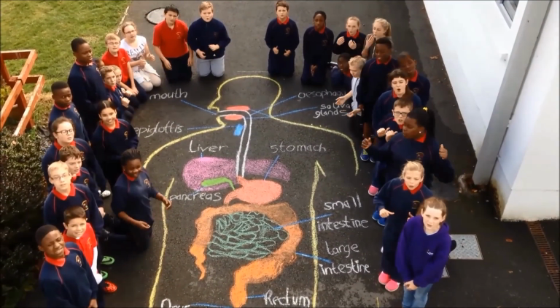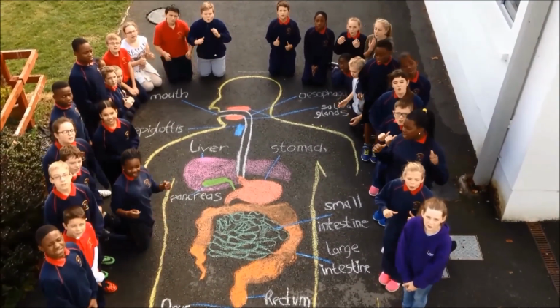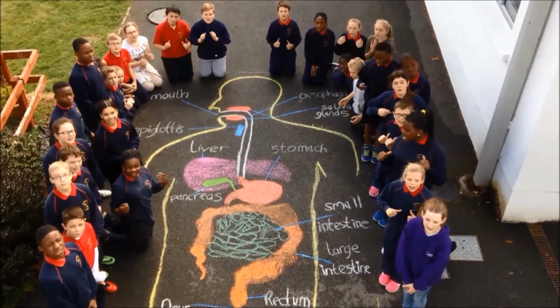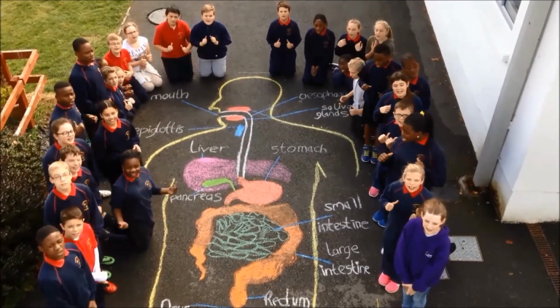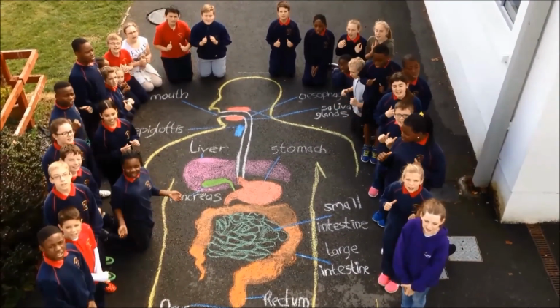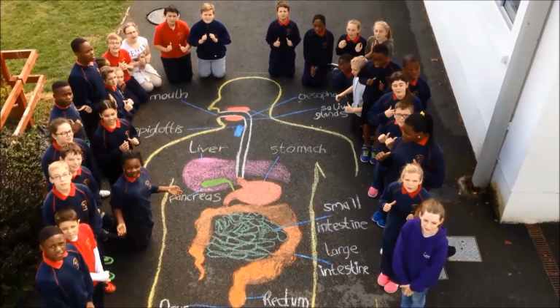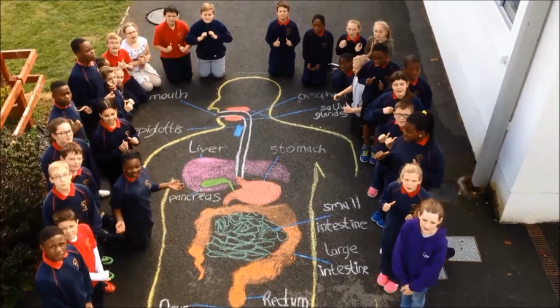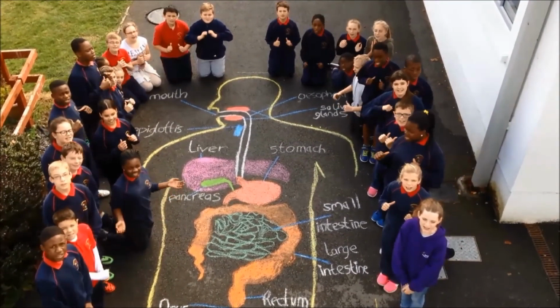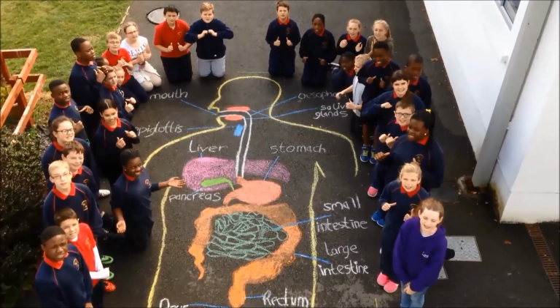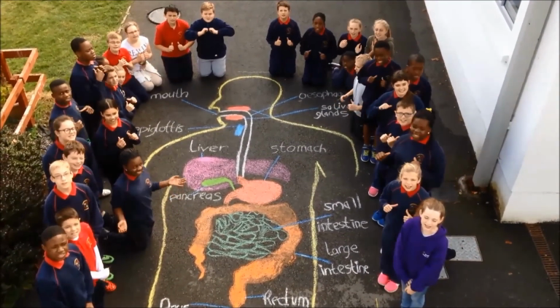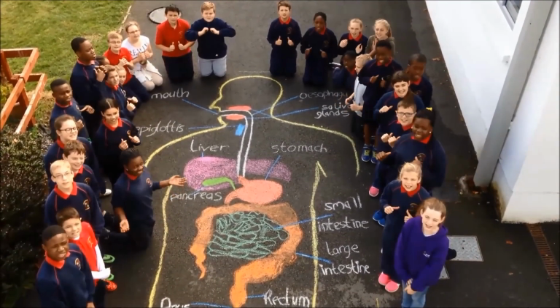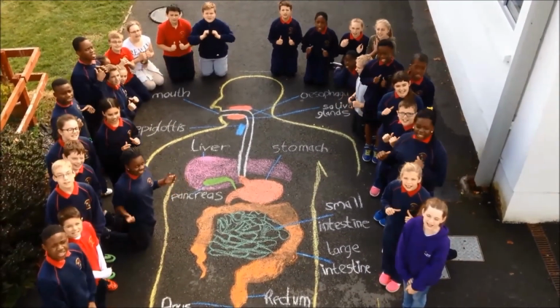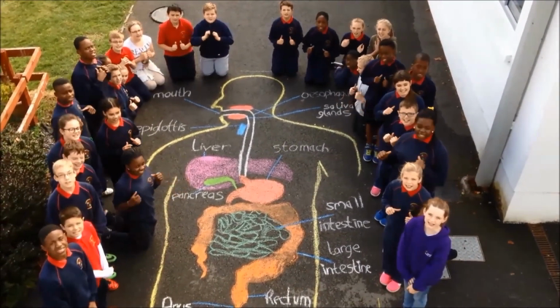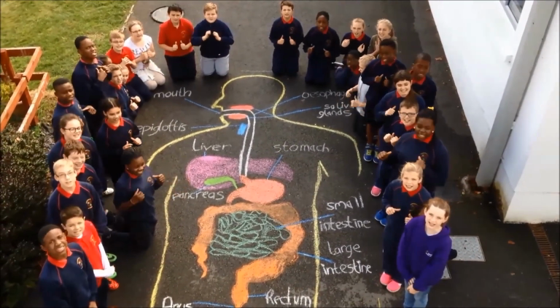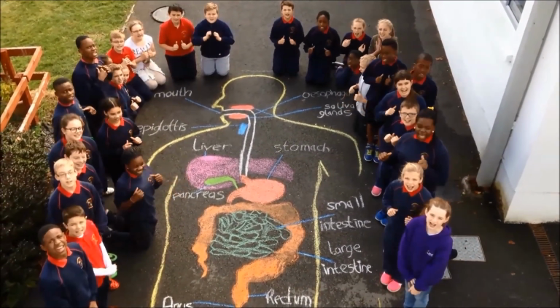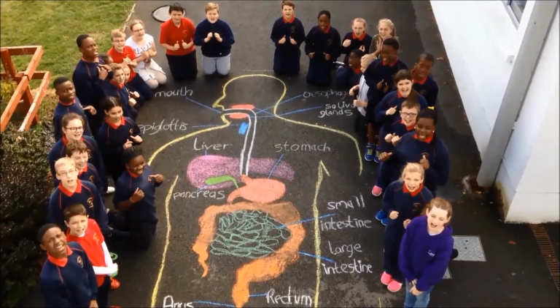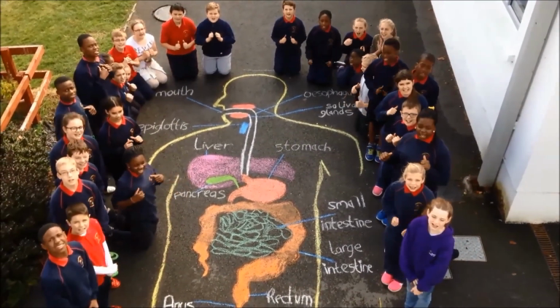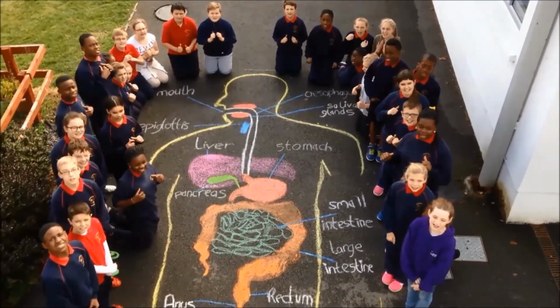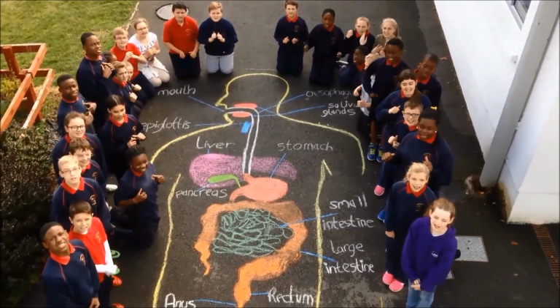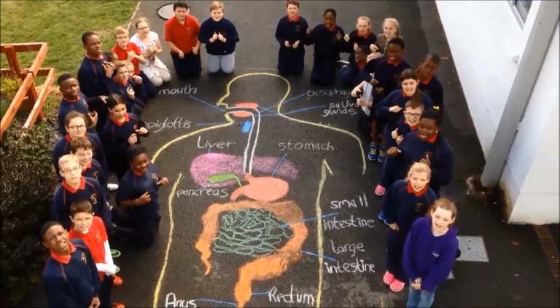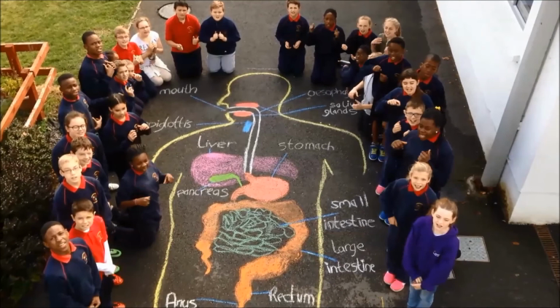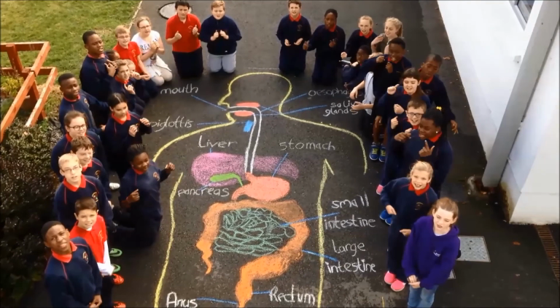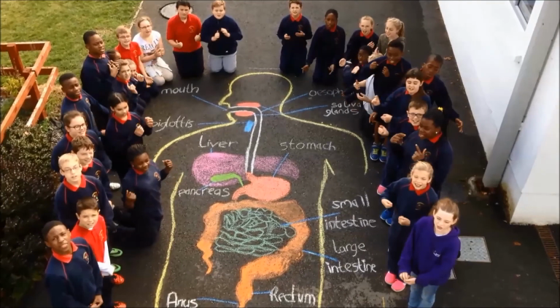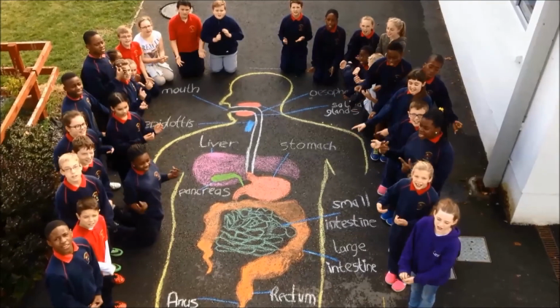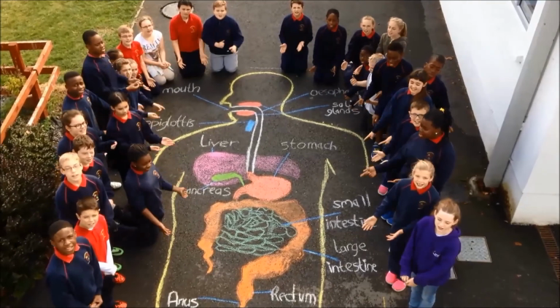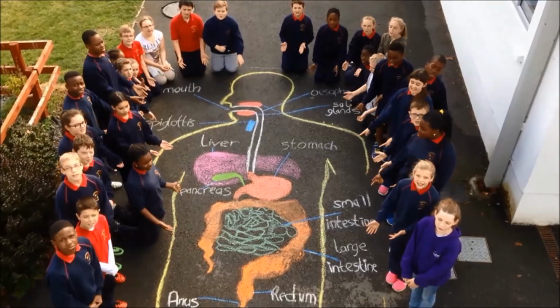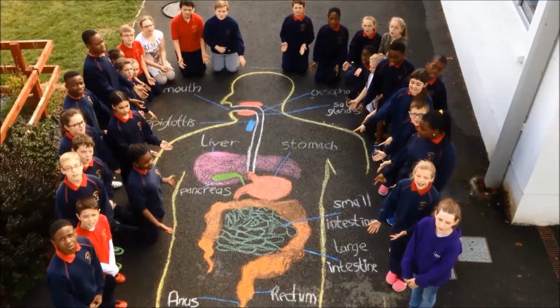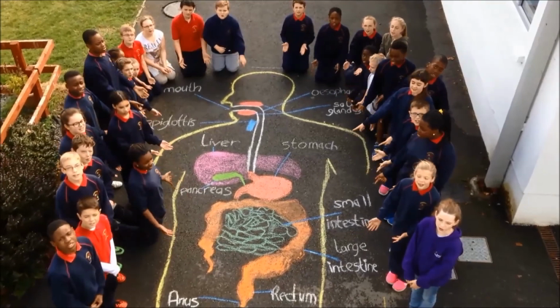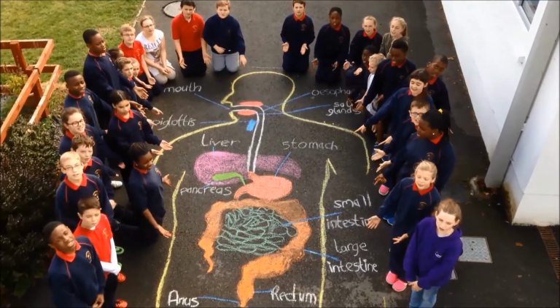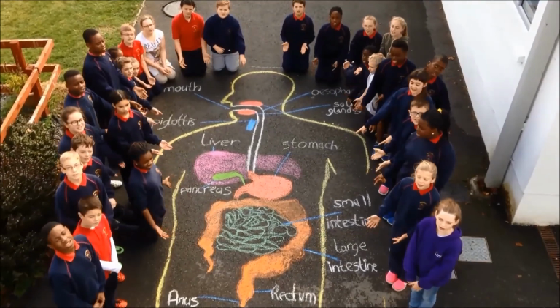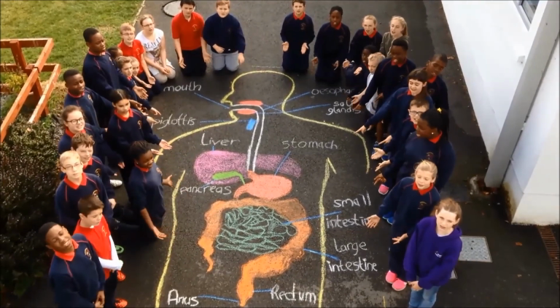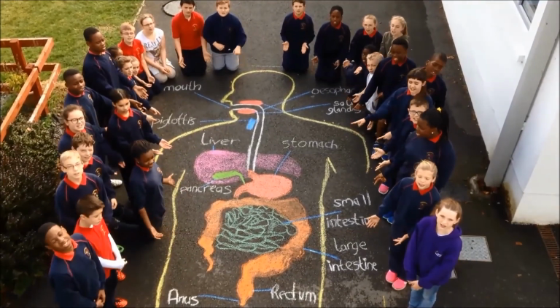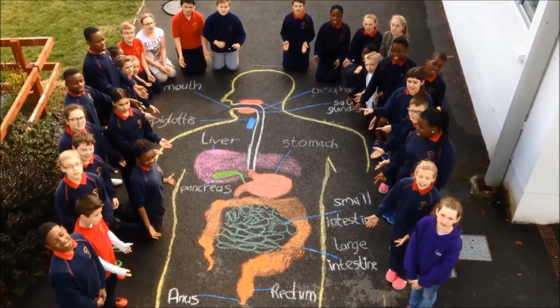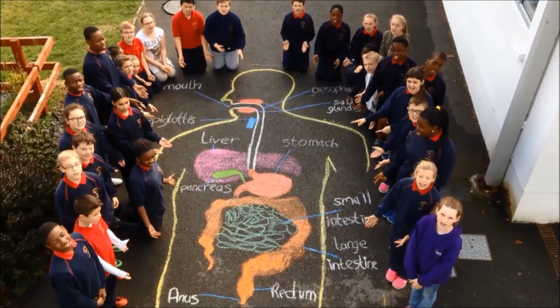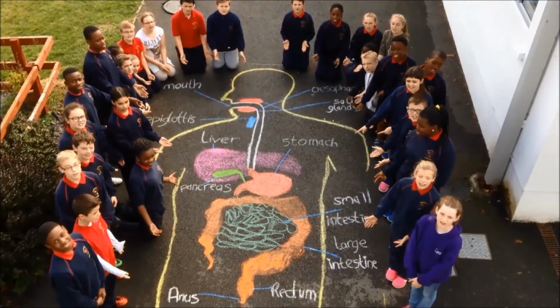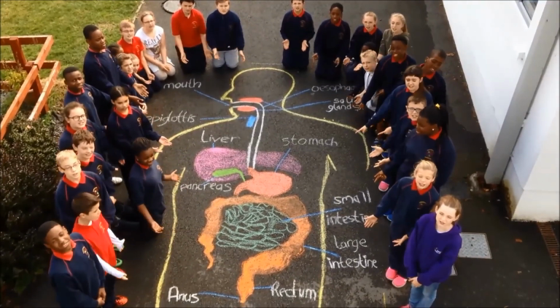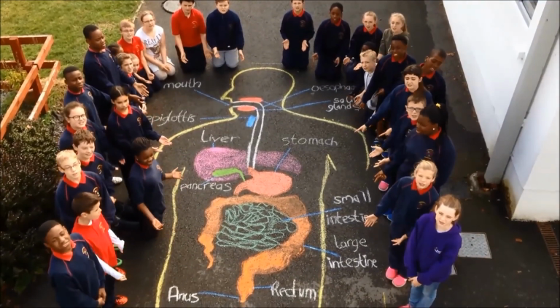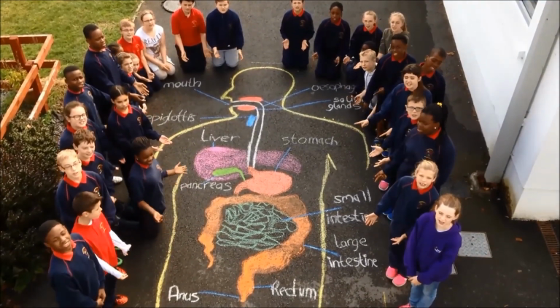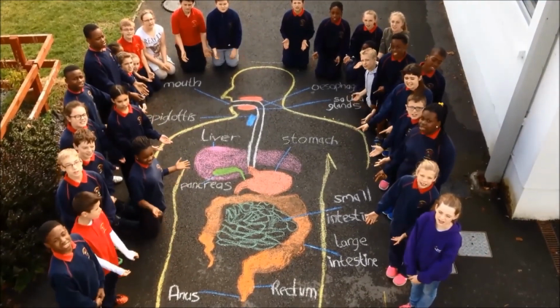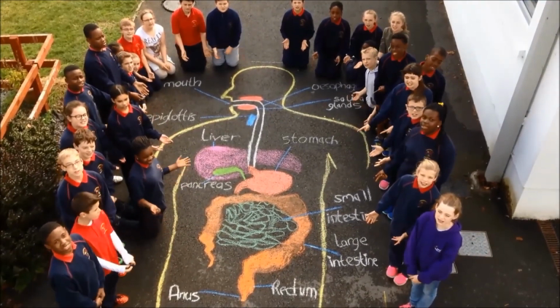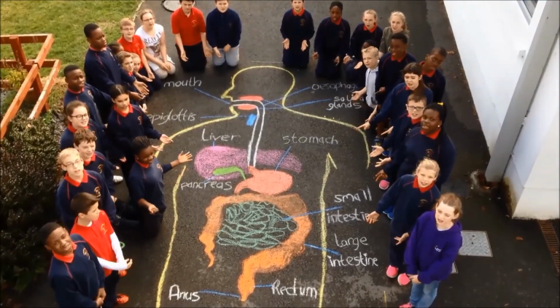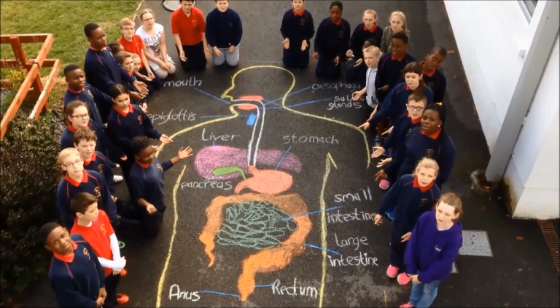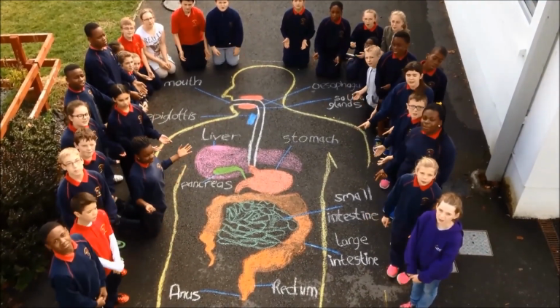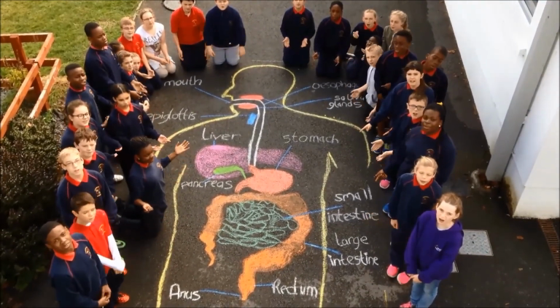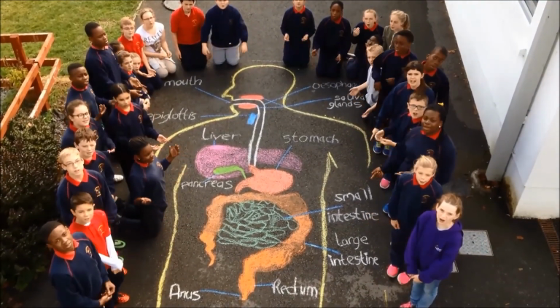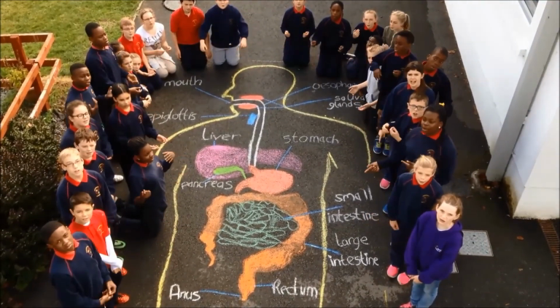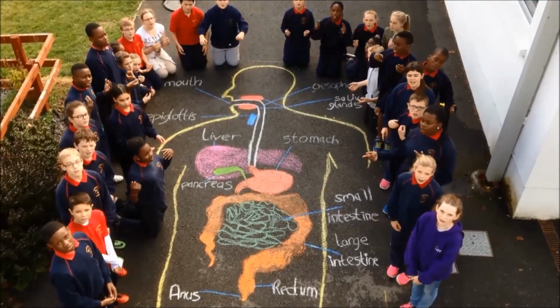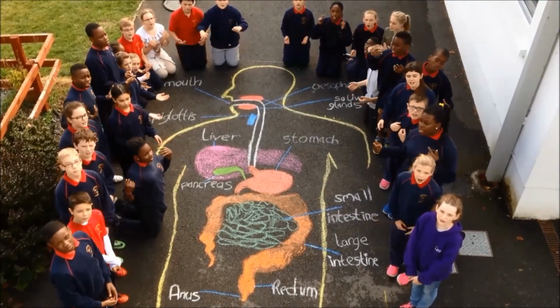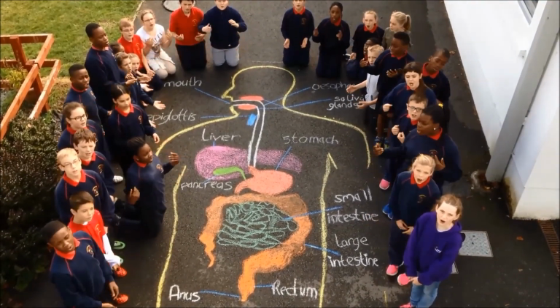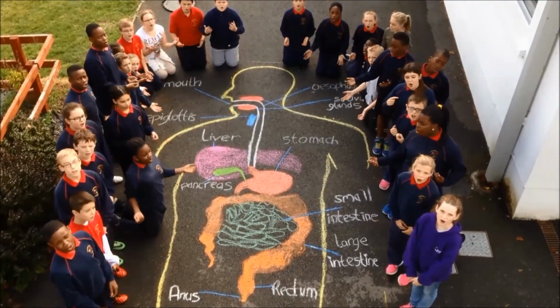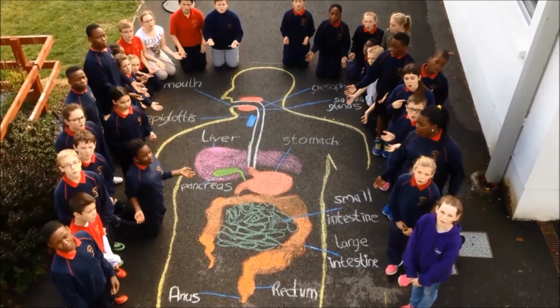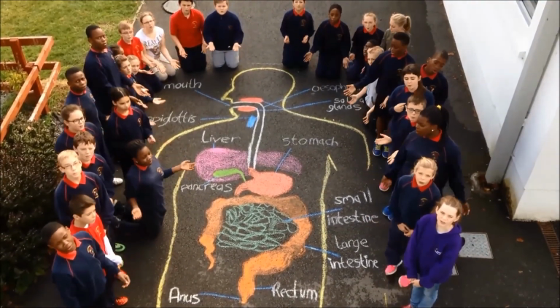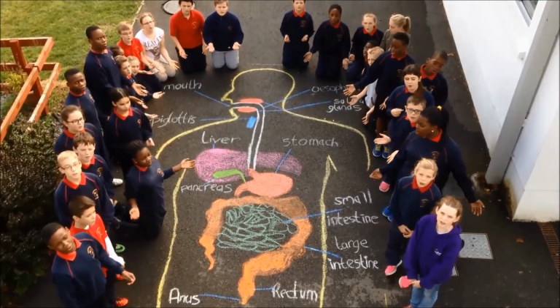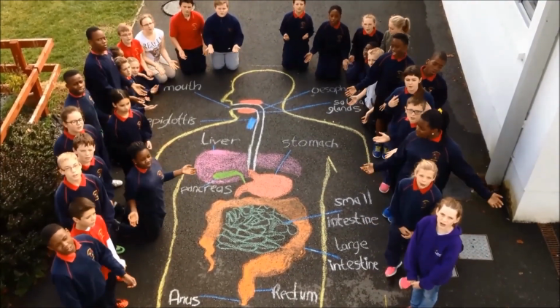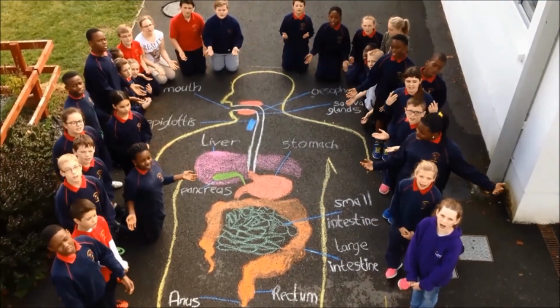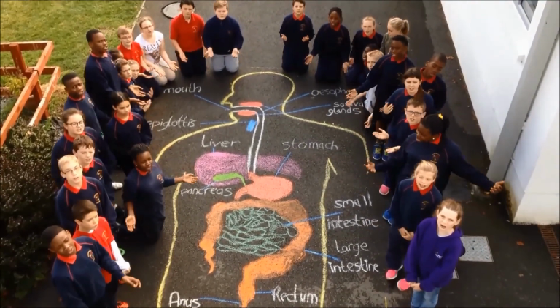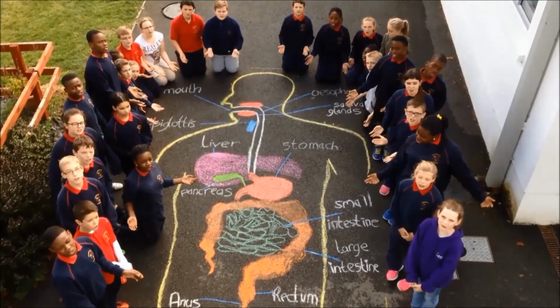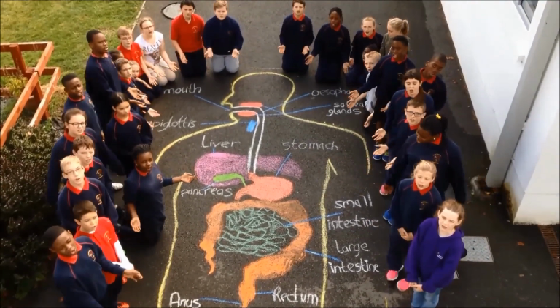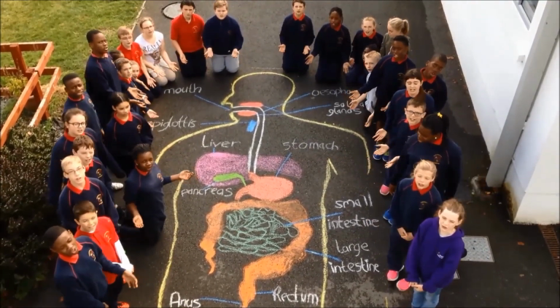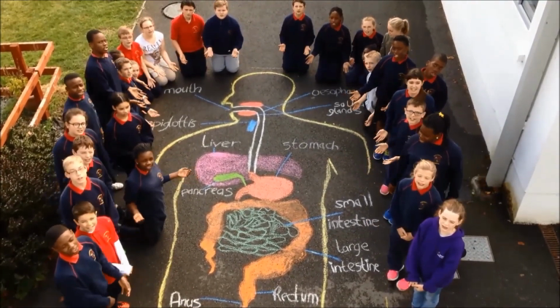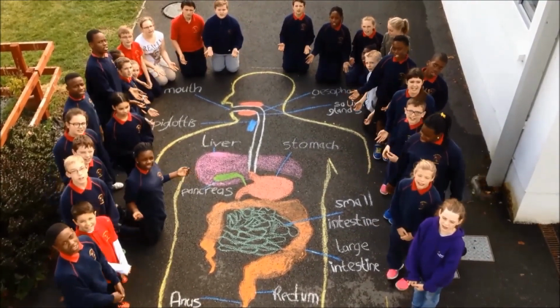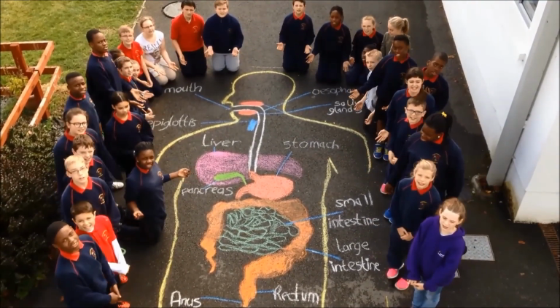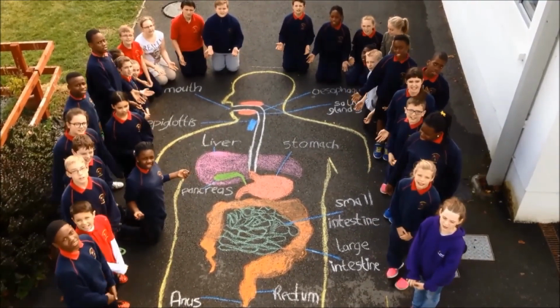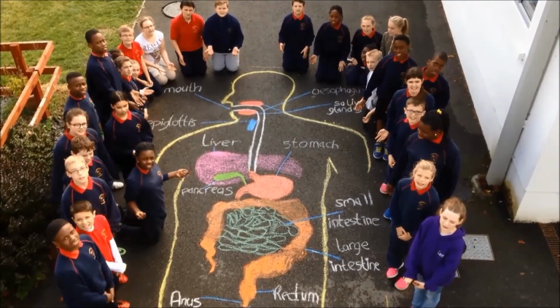We've been sixth class. This was the digestive system. We hope you enjoyed it.